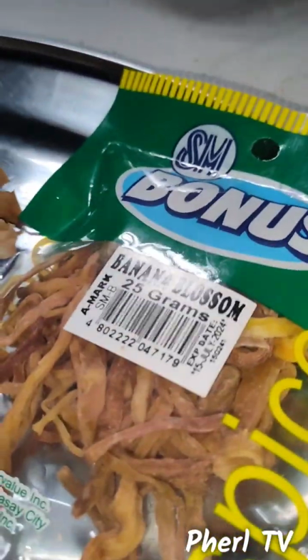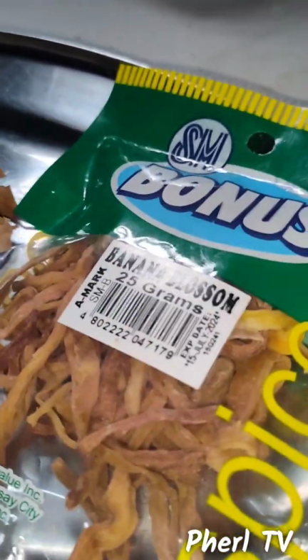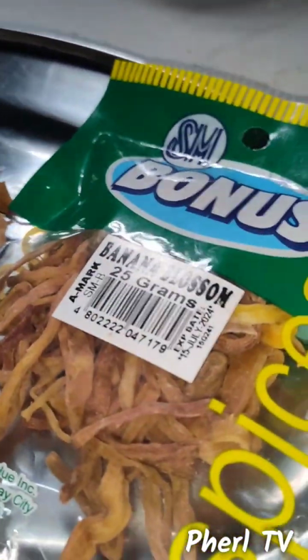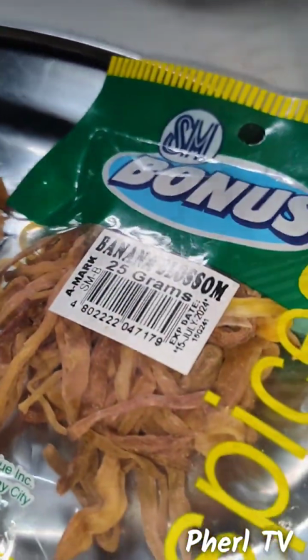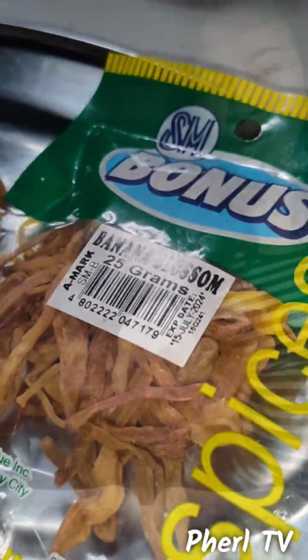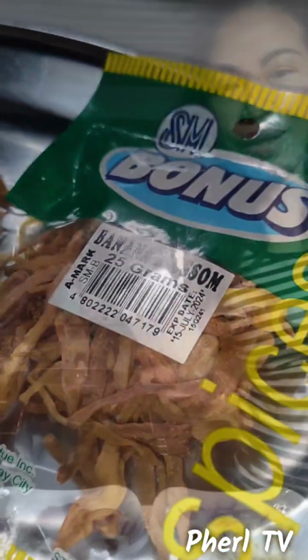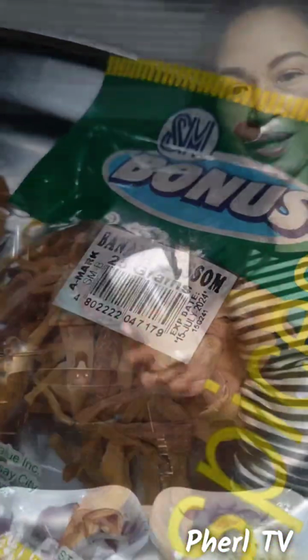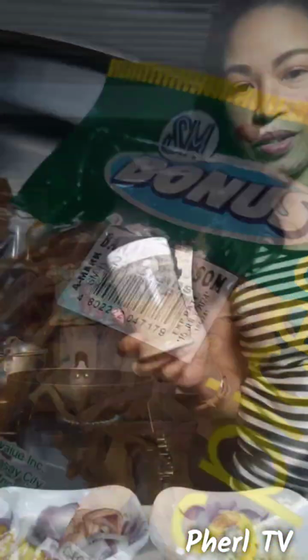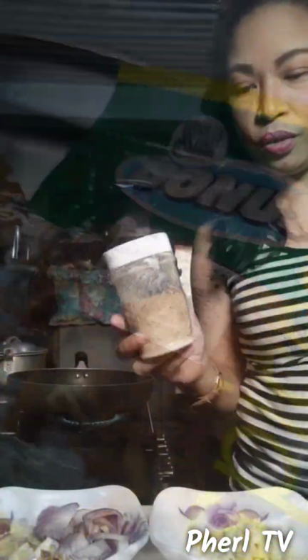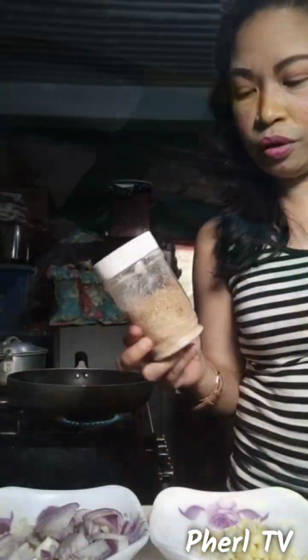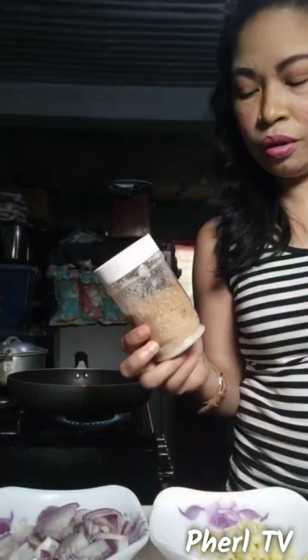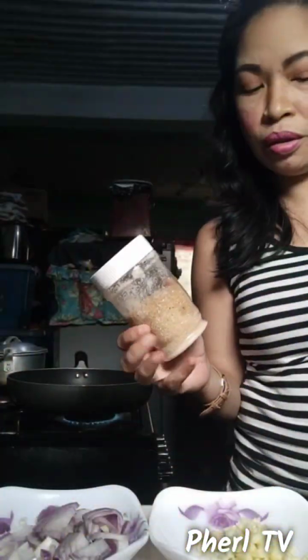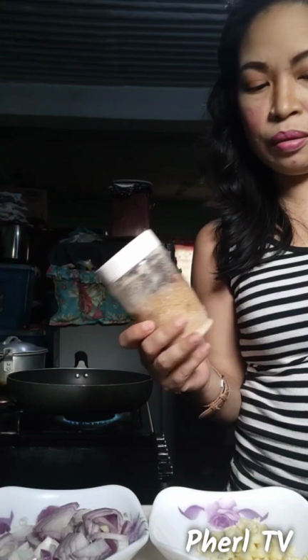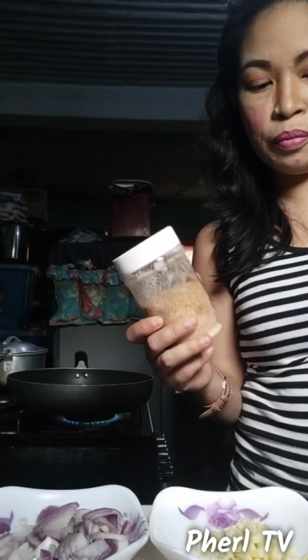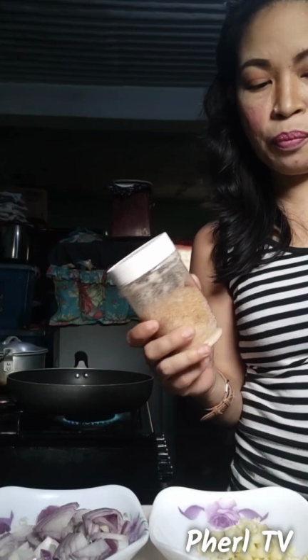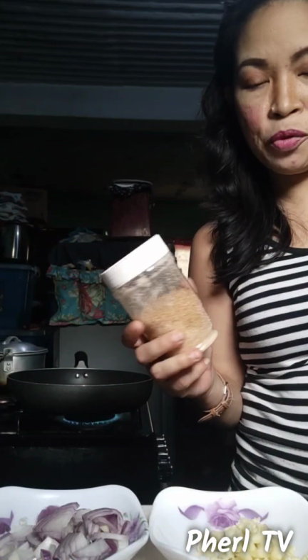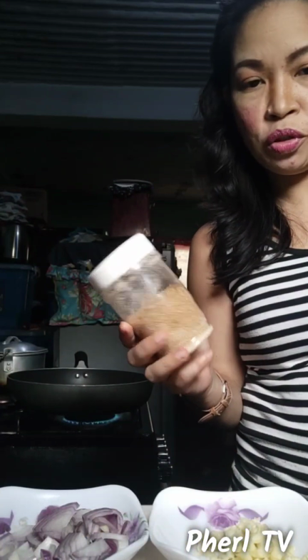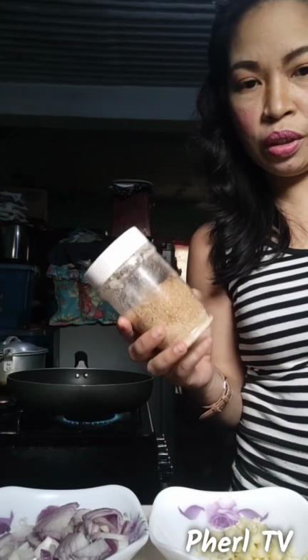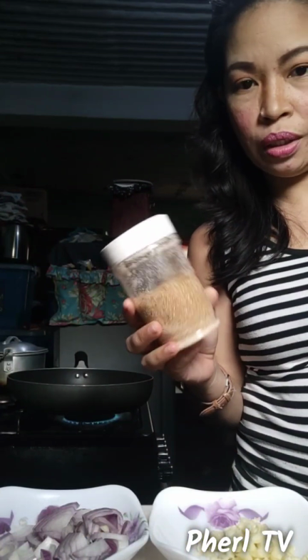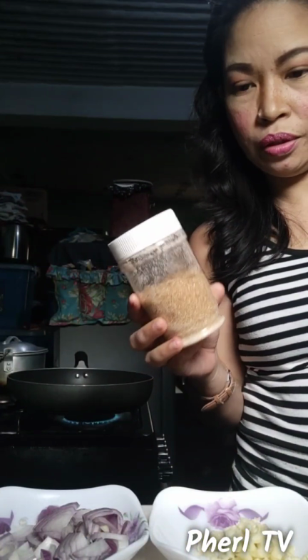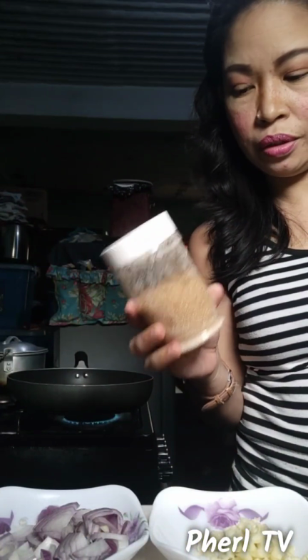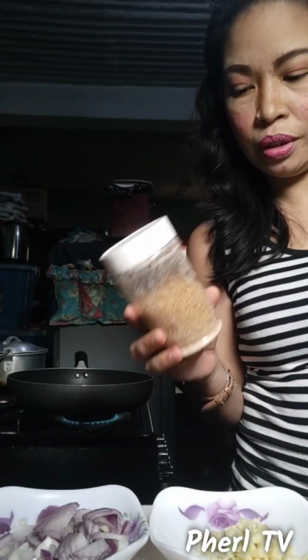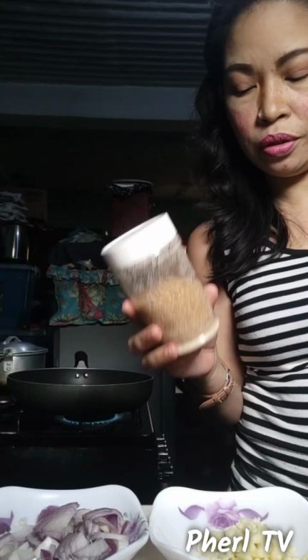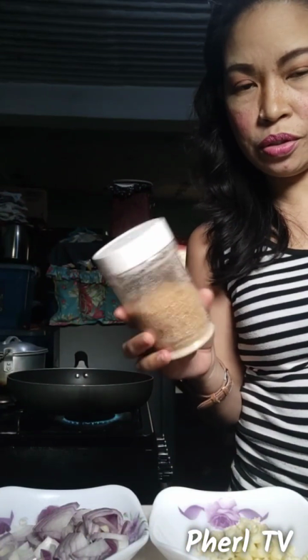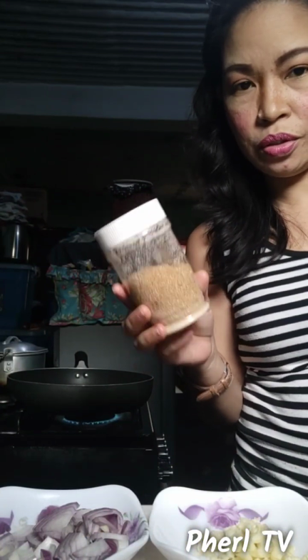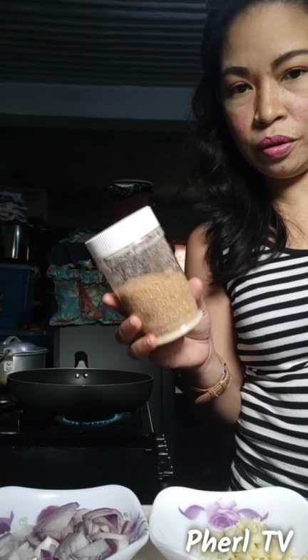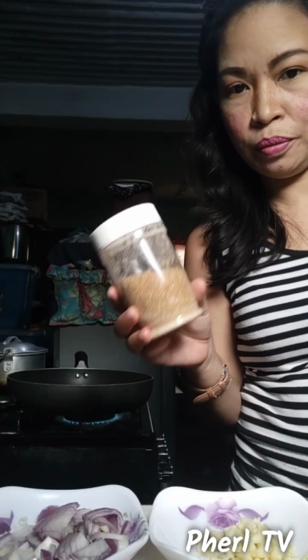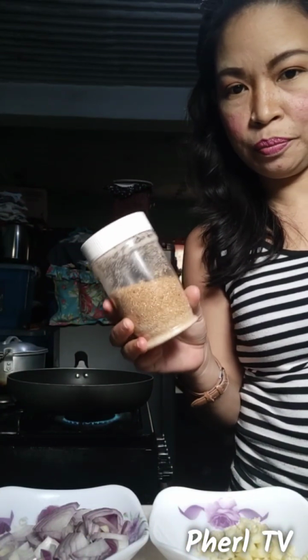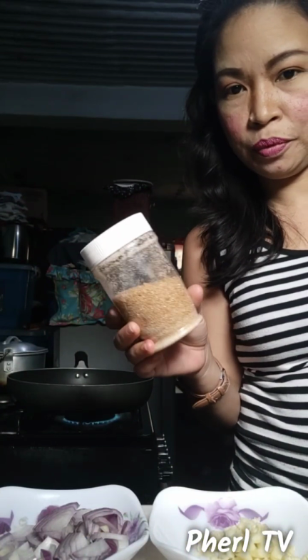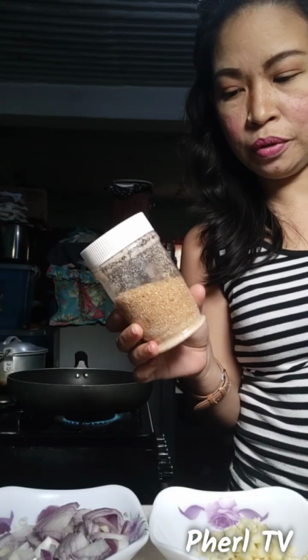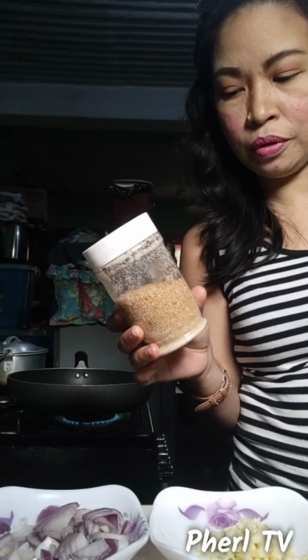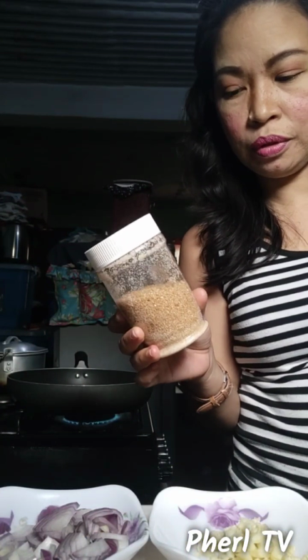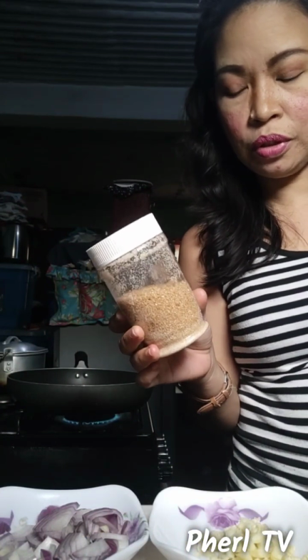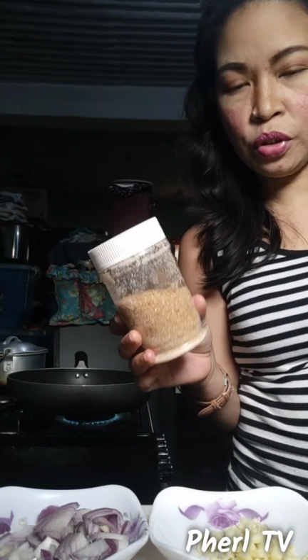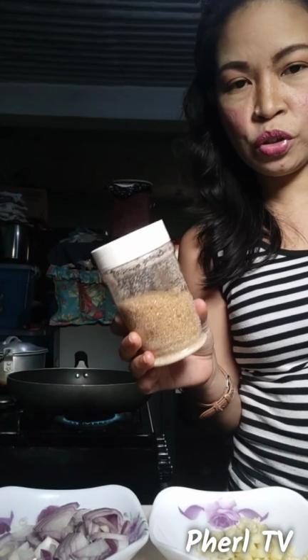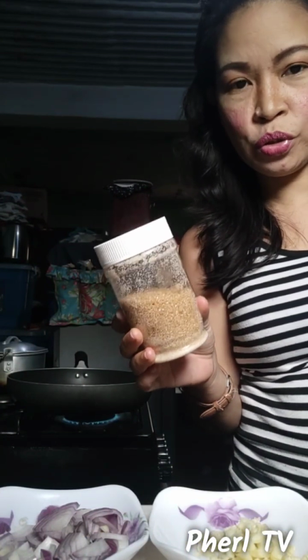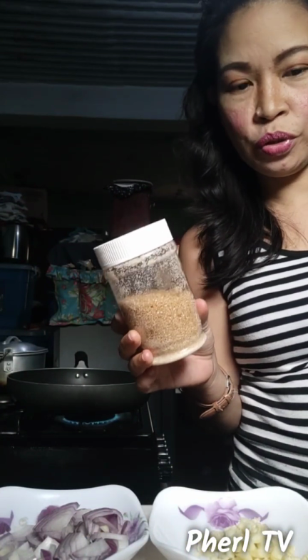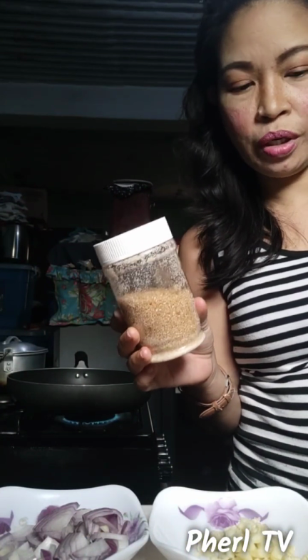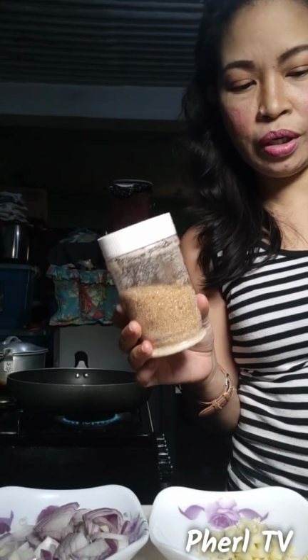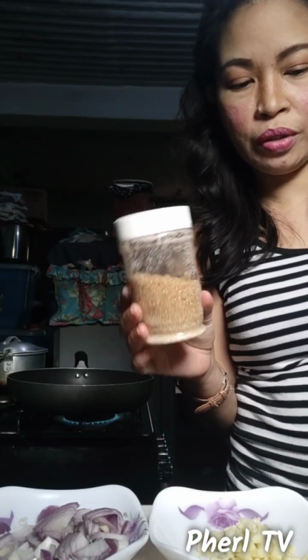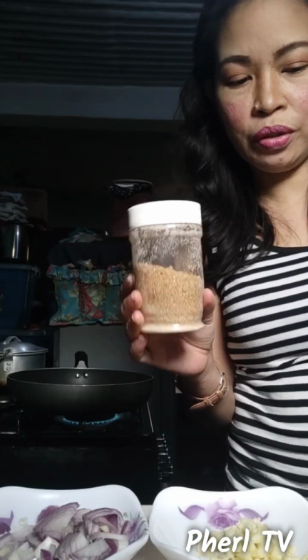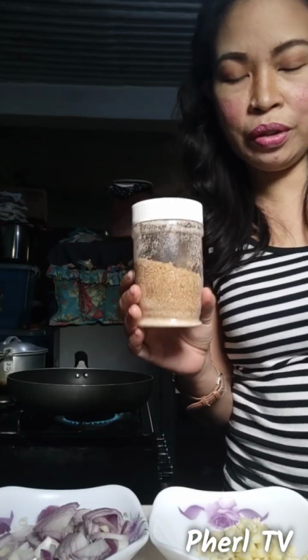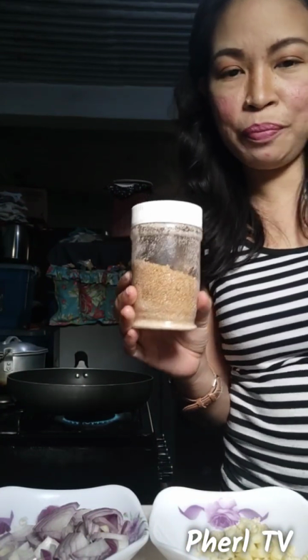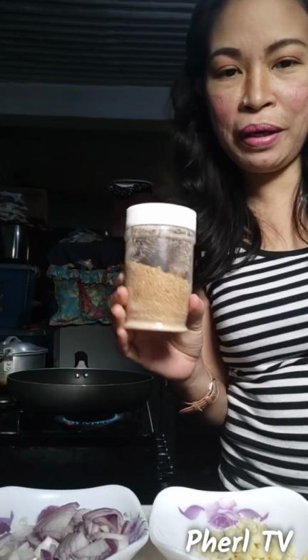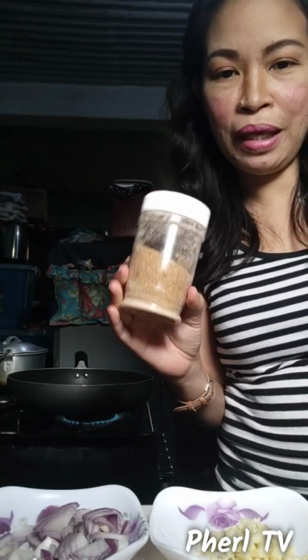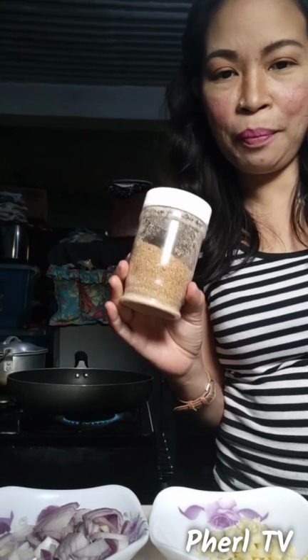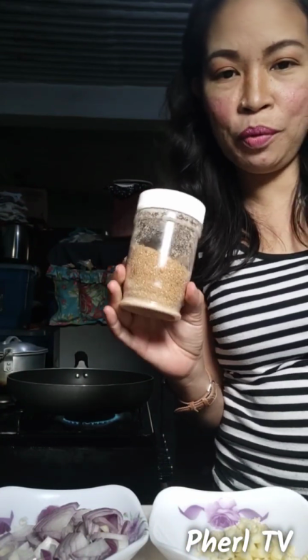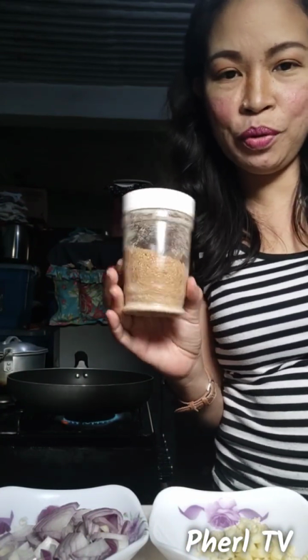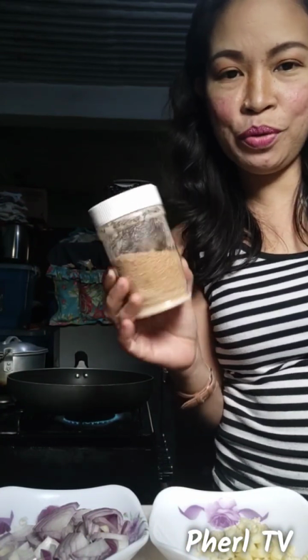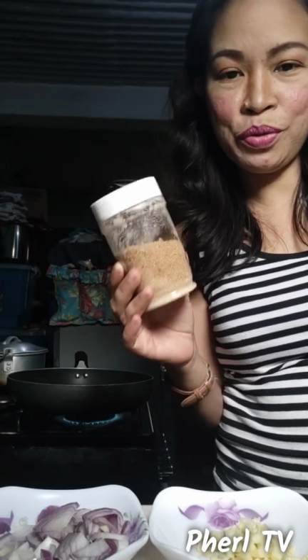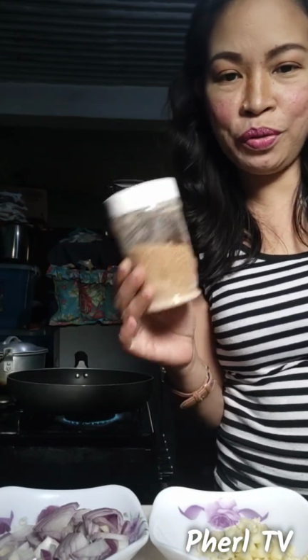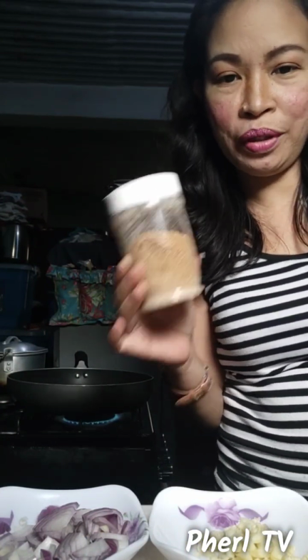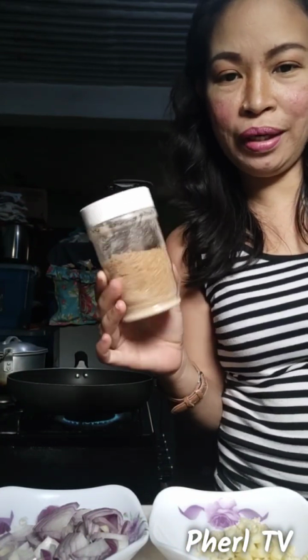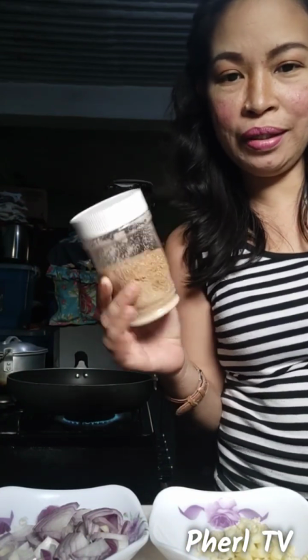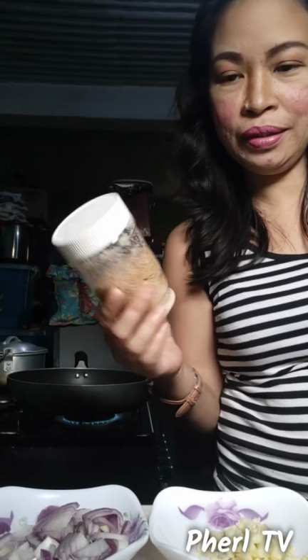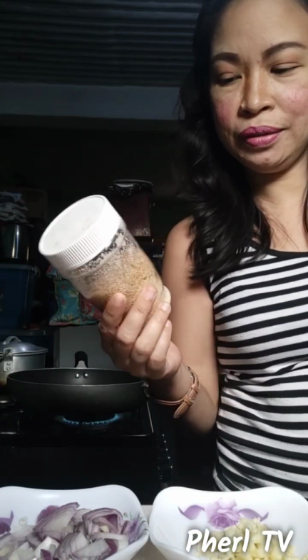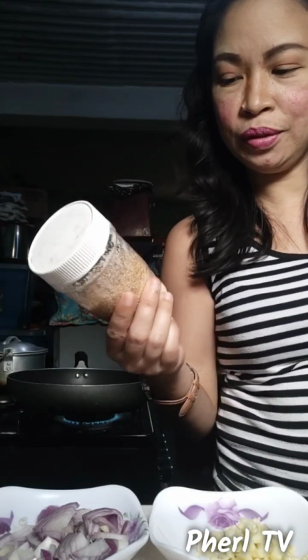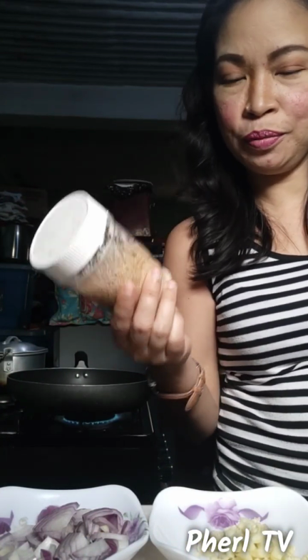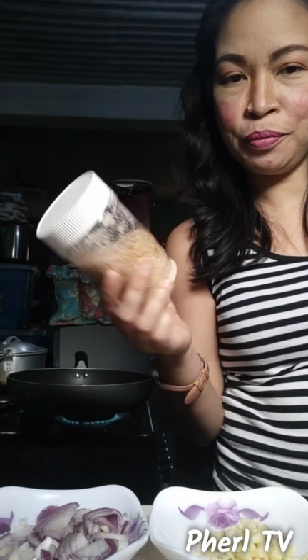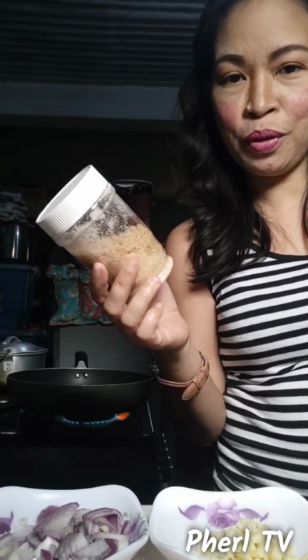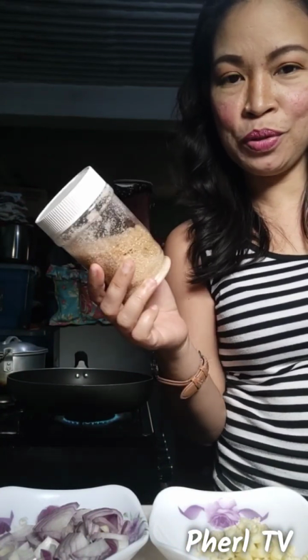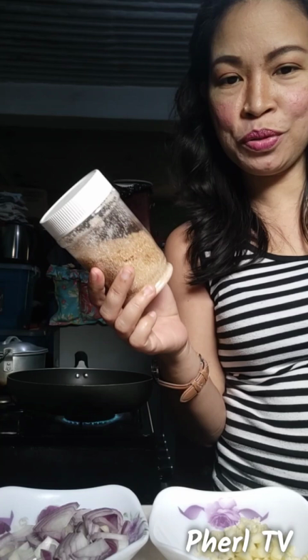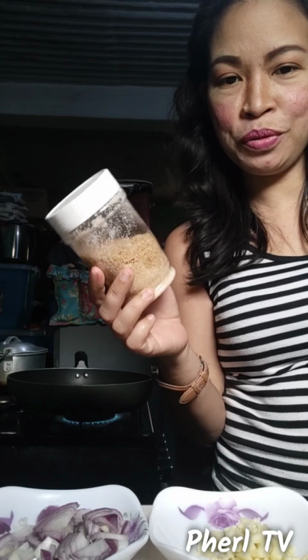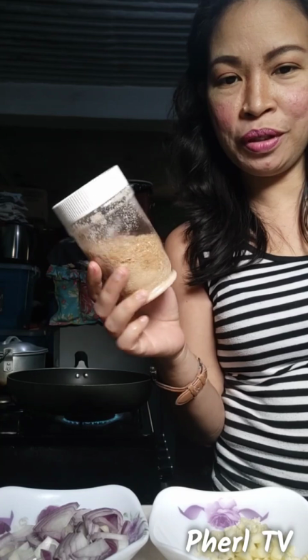By the way, optional — you can also put sugar or pineapple juice for sweetness. So brown sugar is optional.